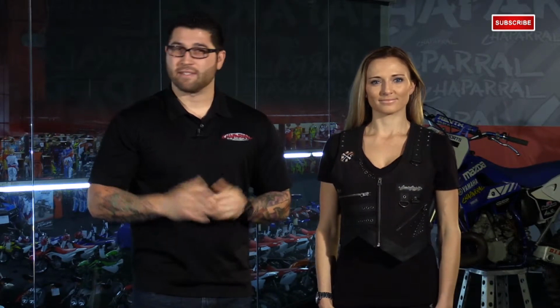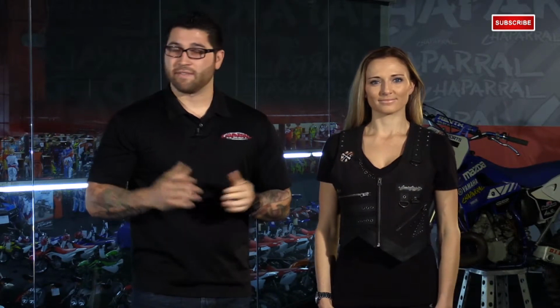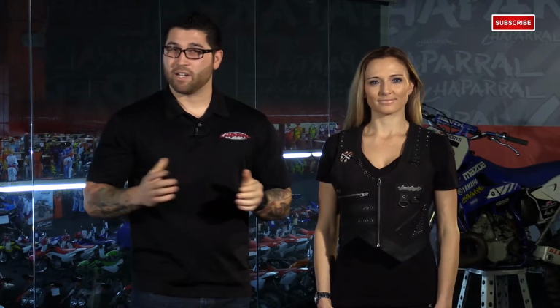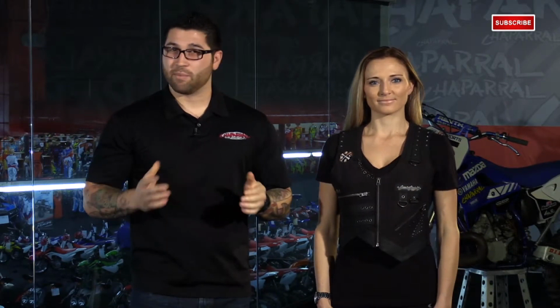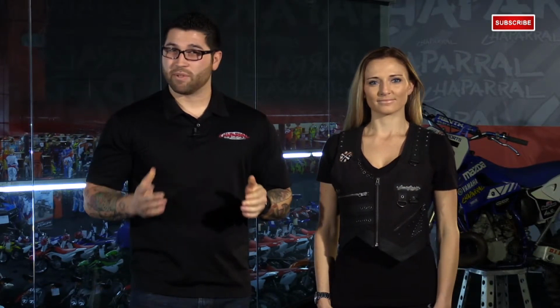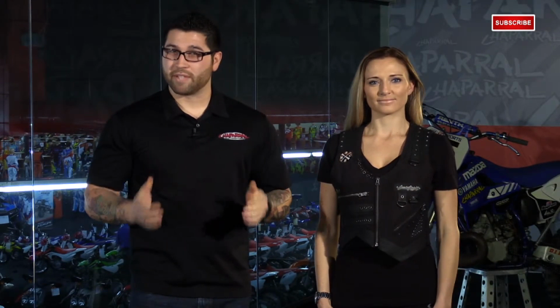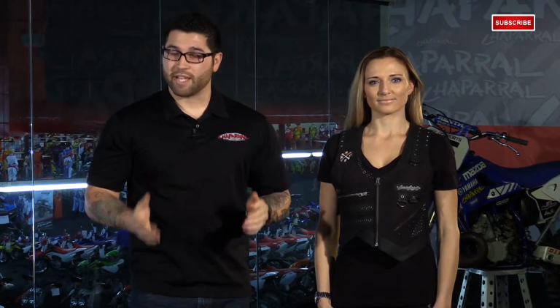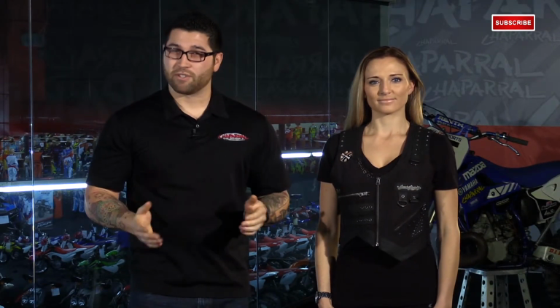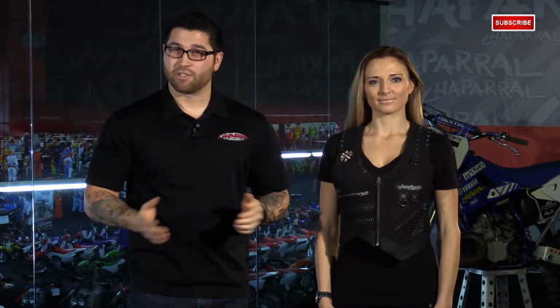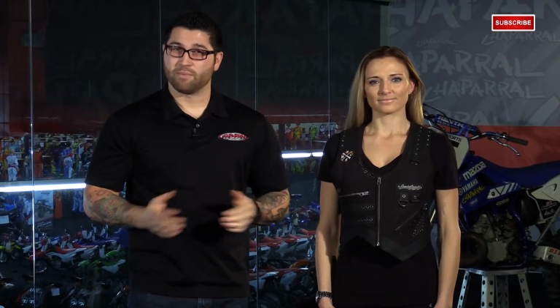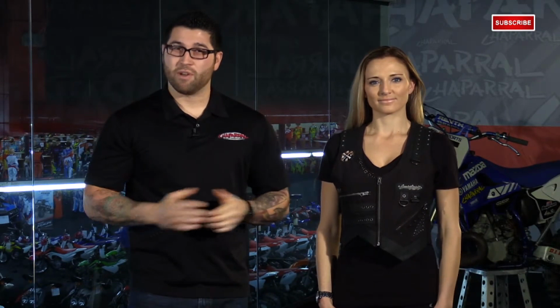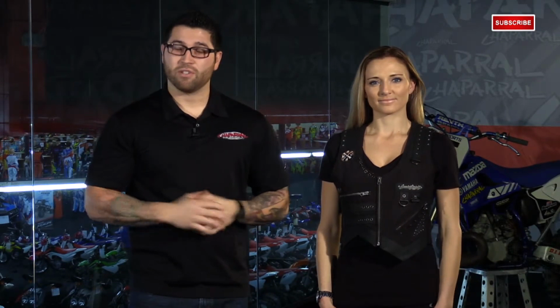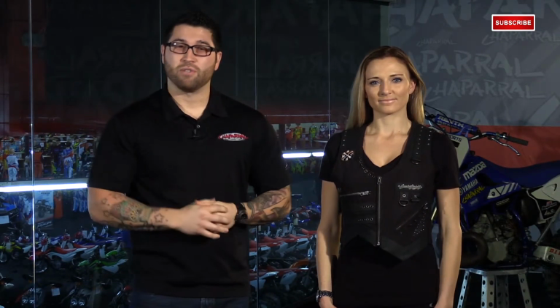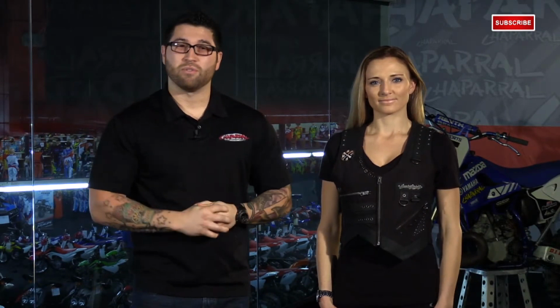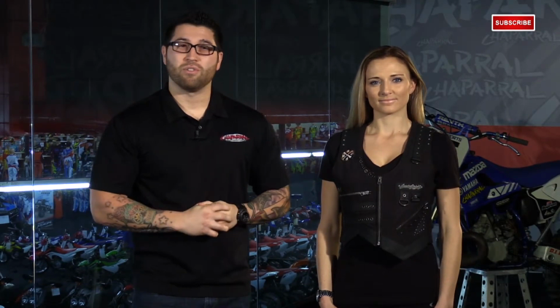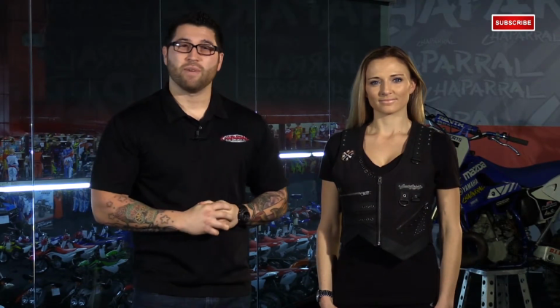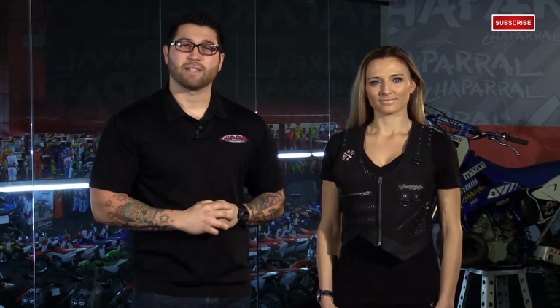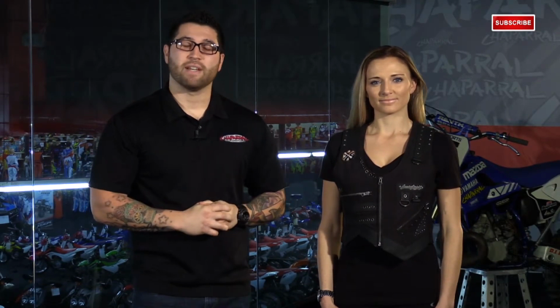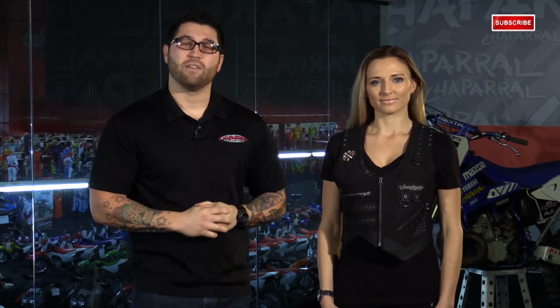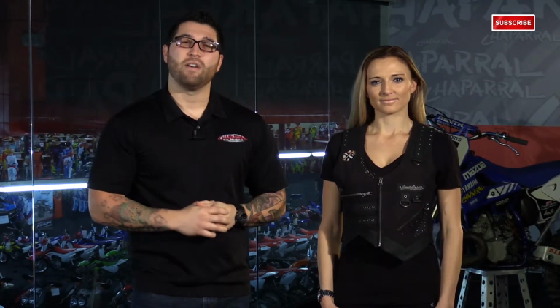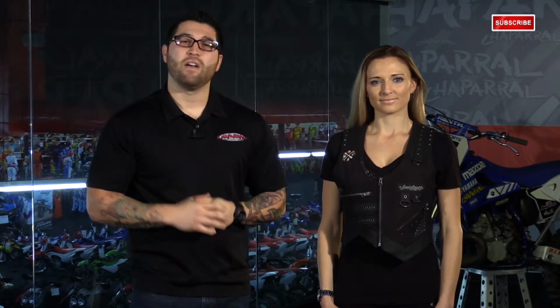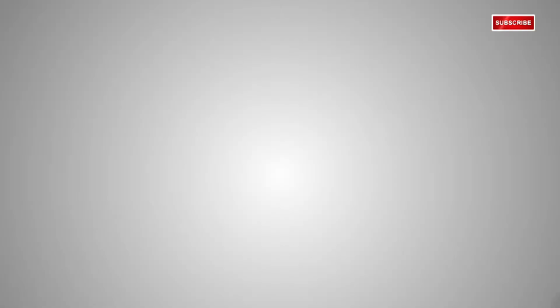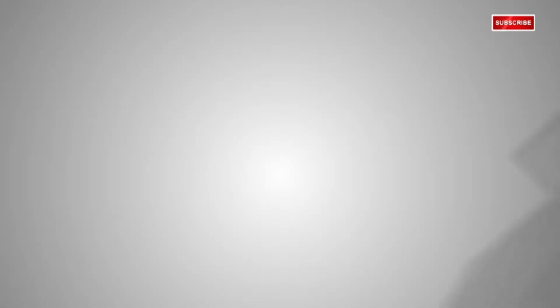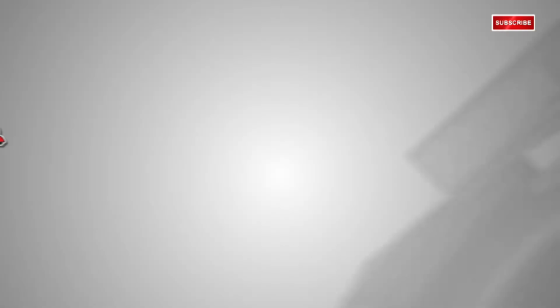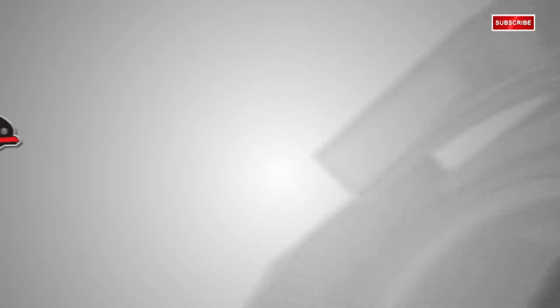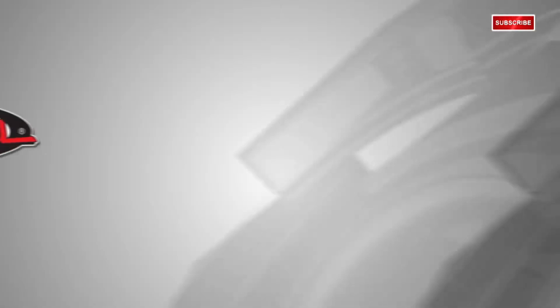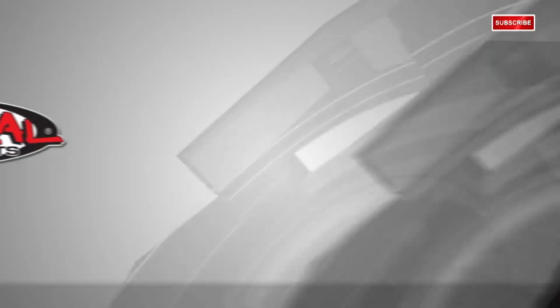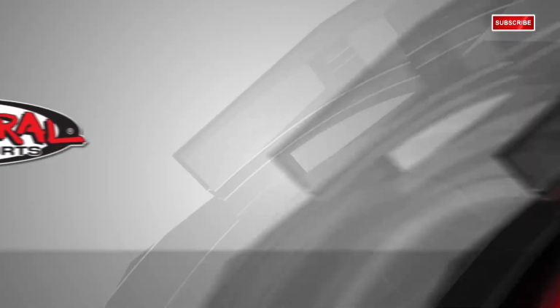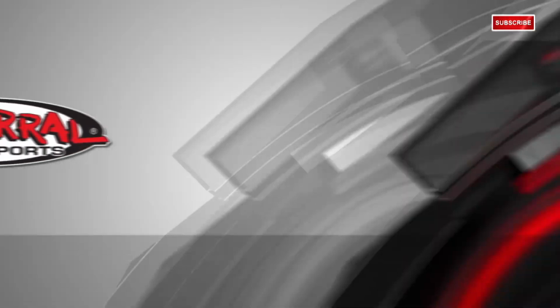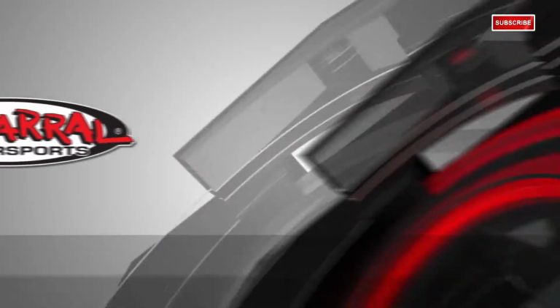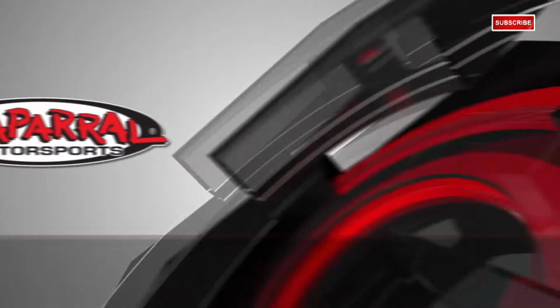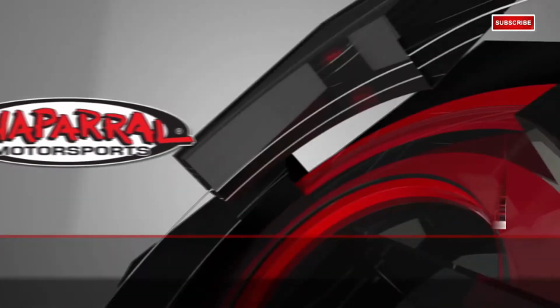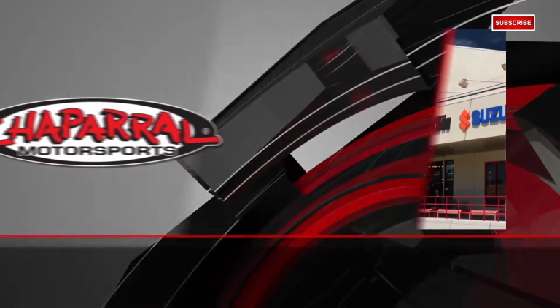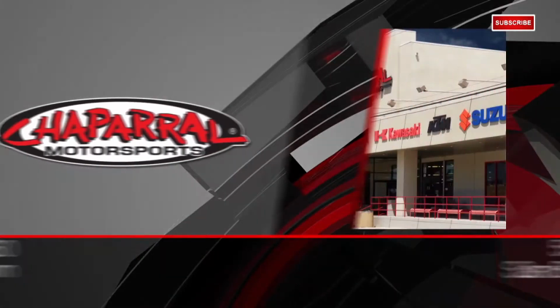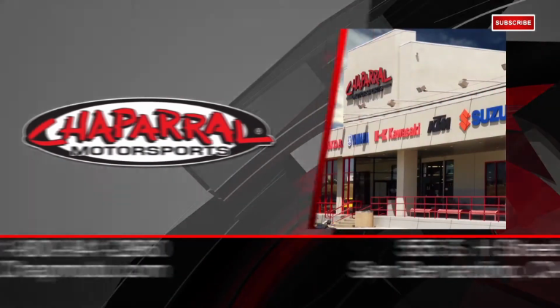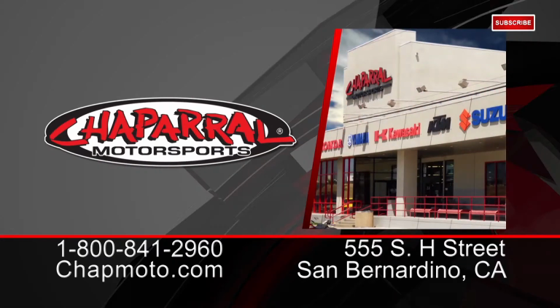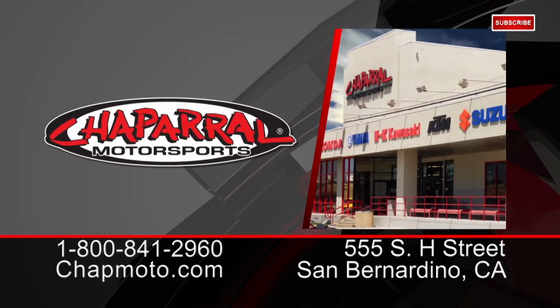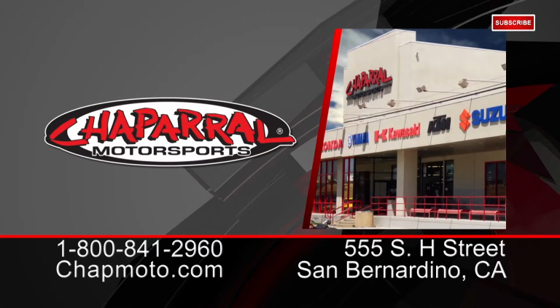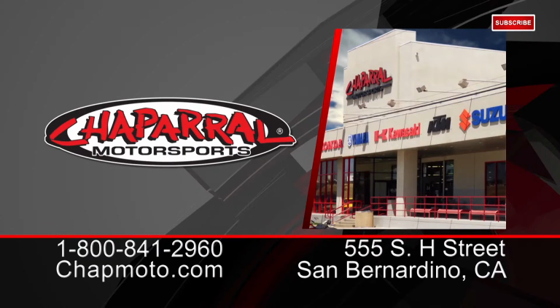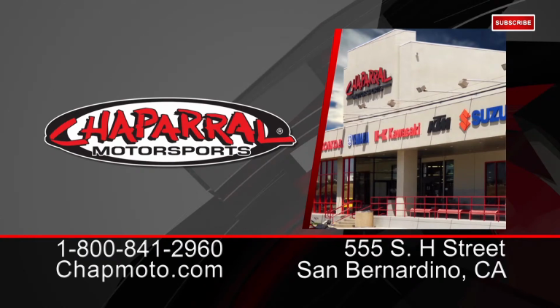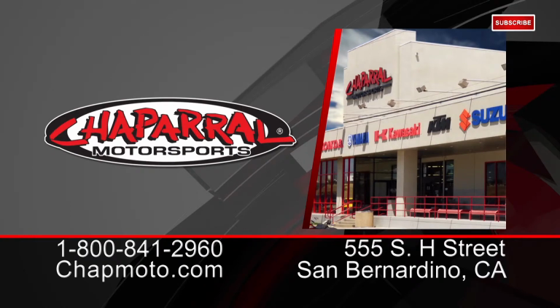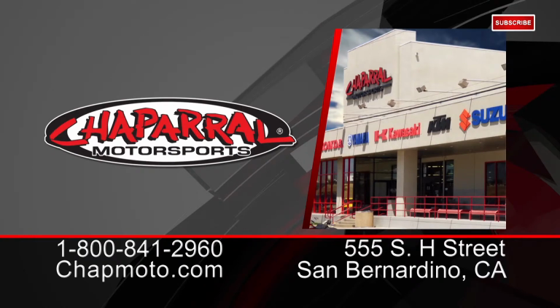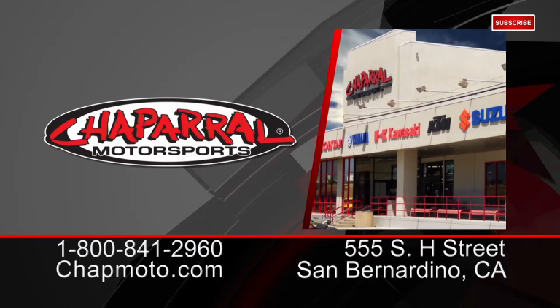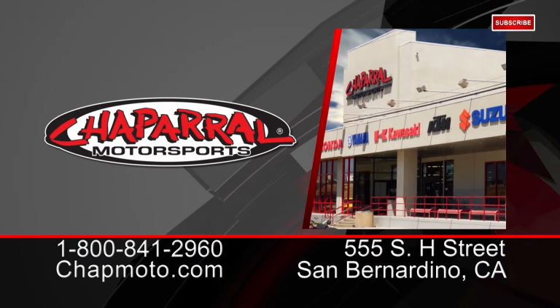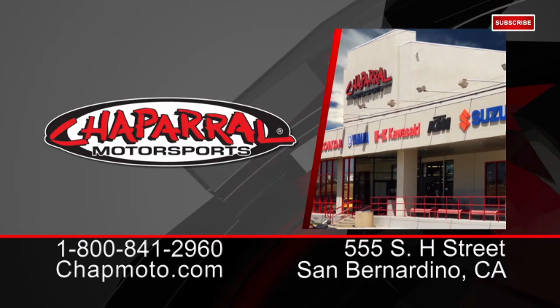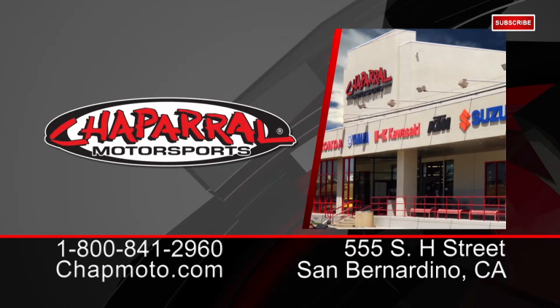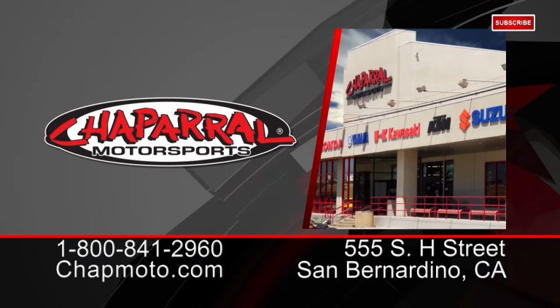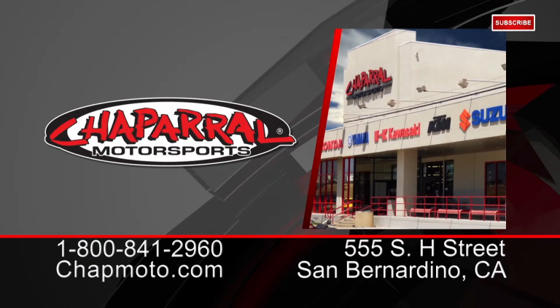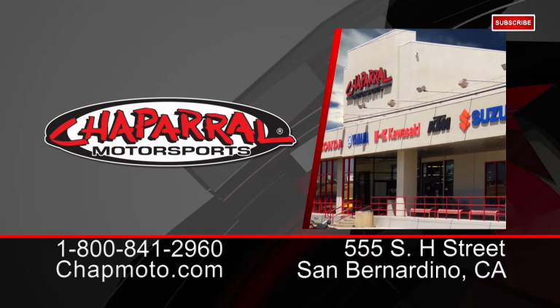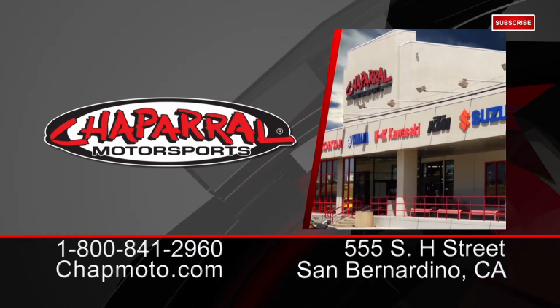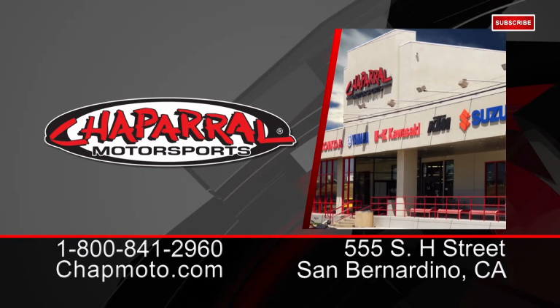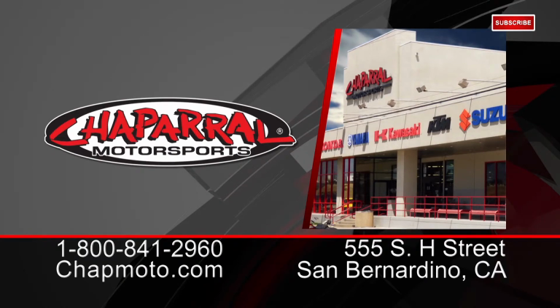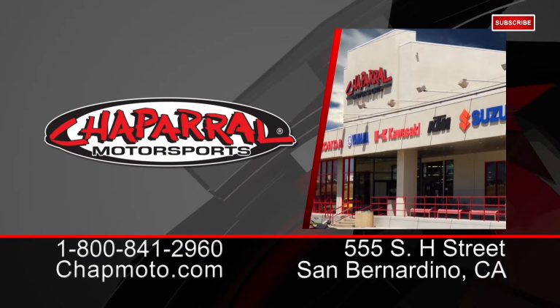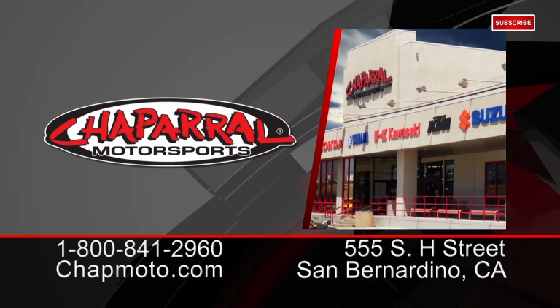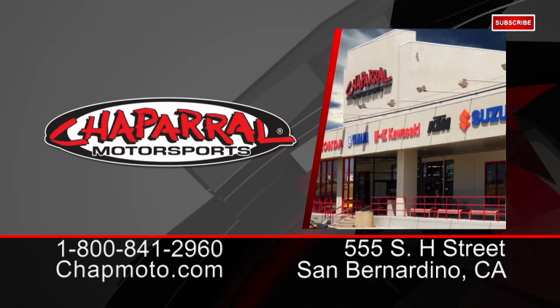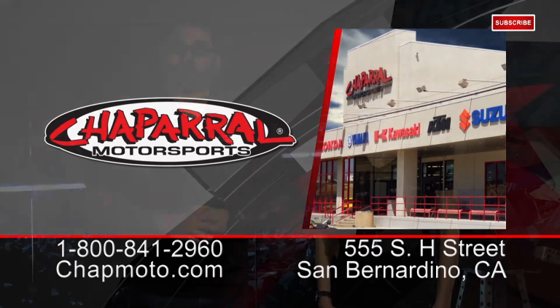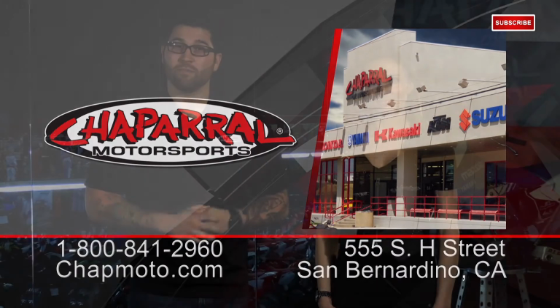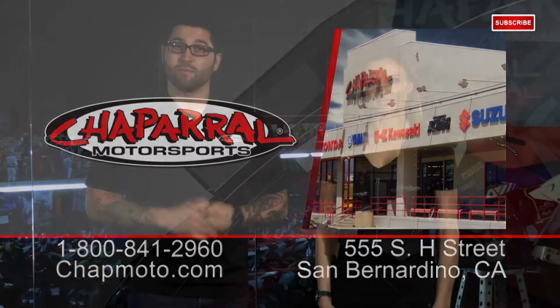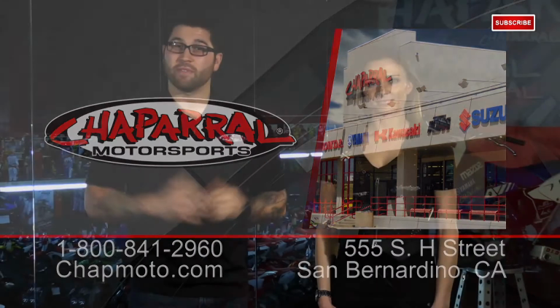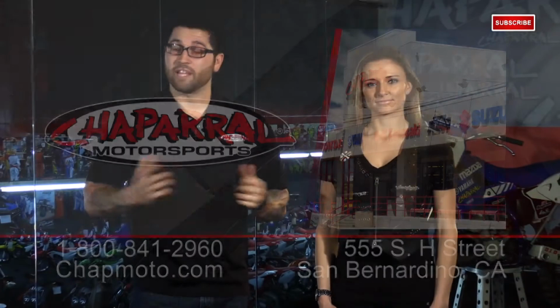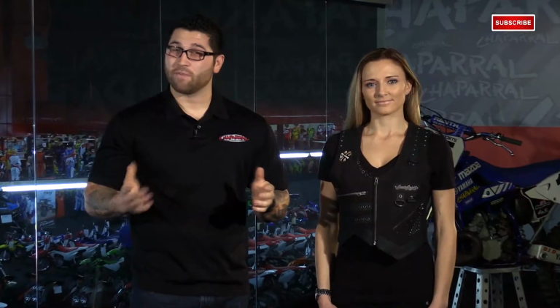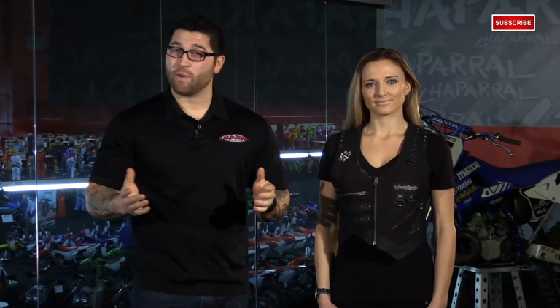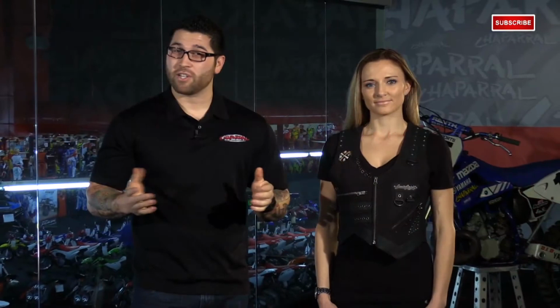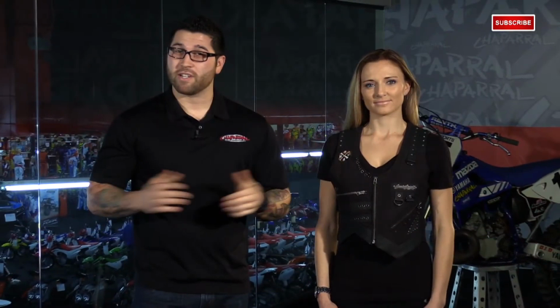It's available in extra small to 2XL. For more info, visit us at chapmoto.com. Don't forget to subscribe to us on YouTube. Thanks for watching.